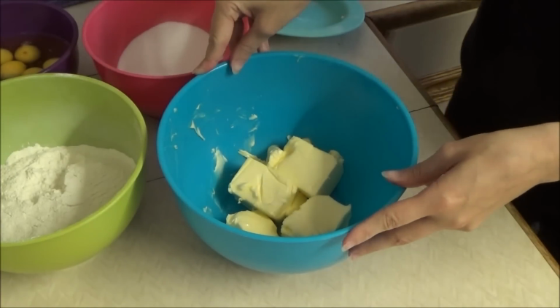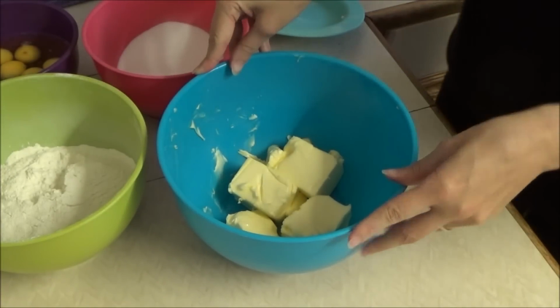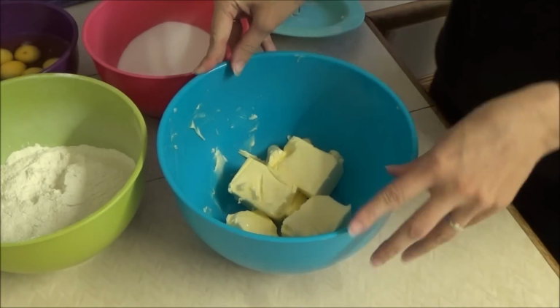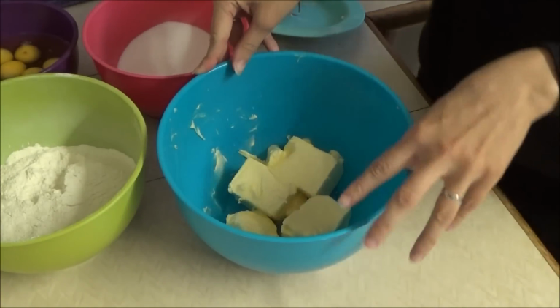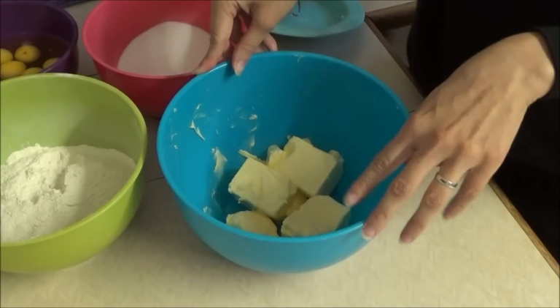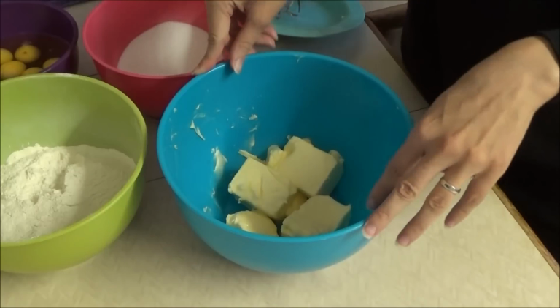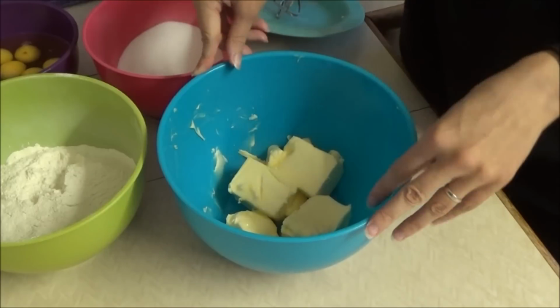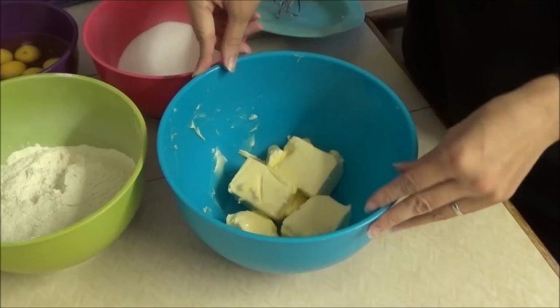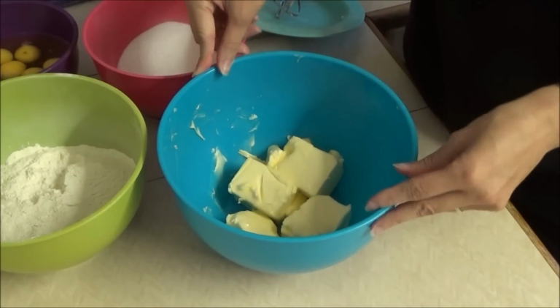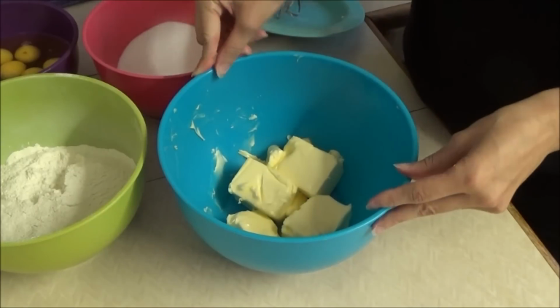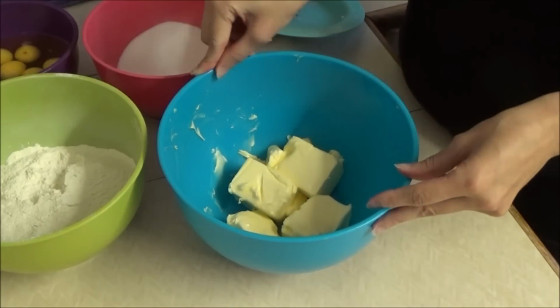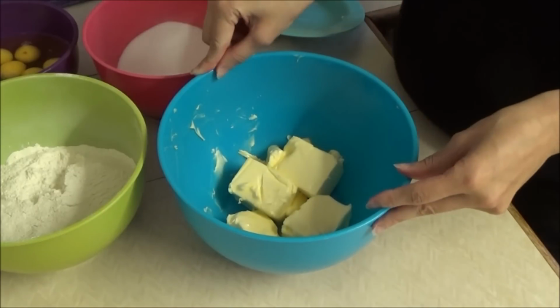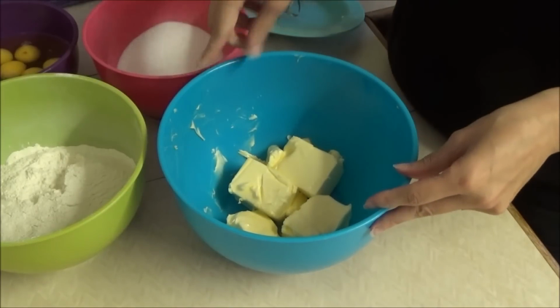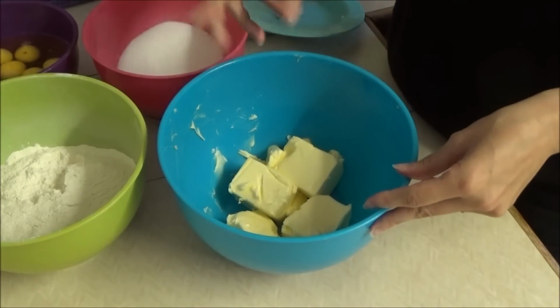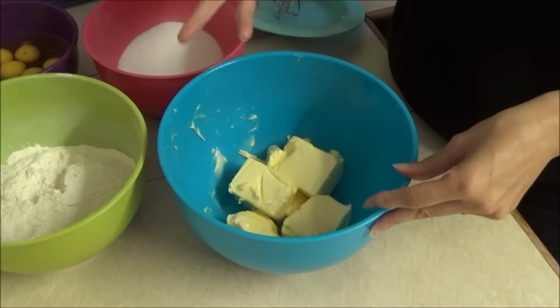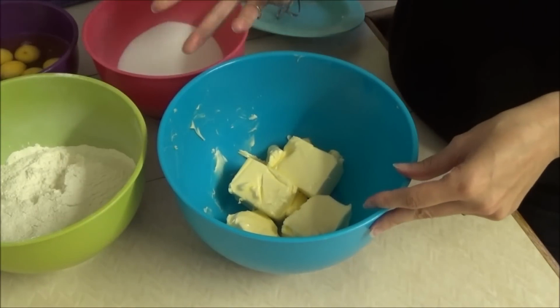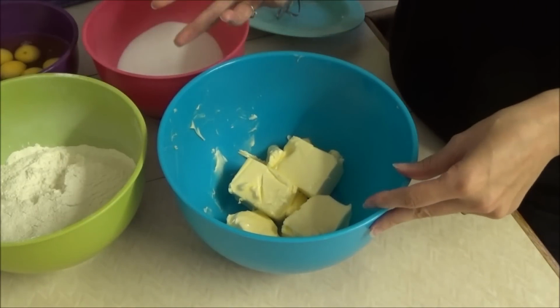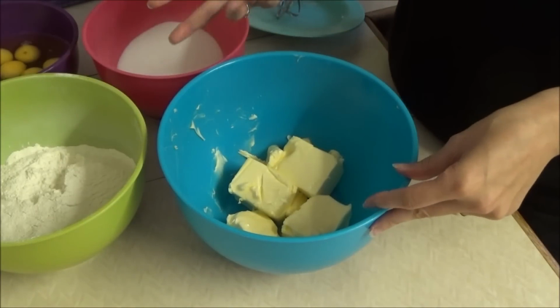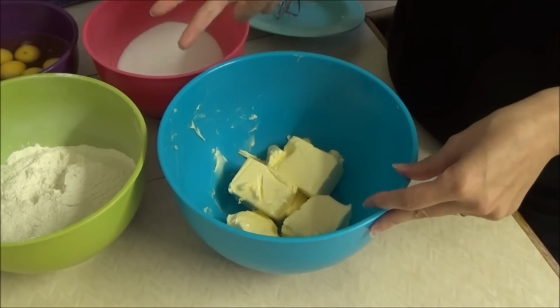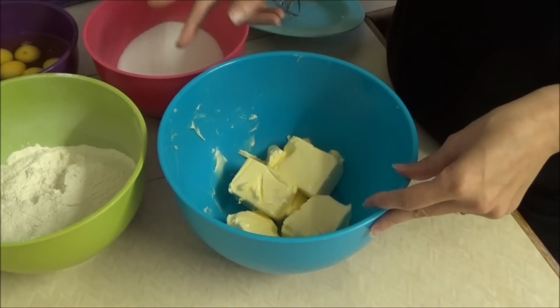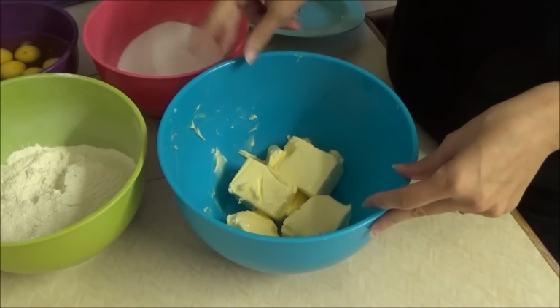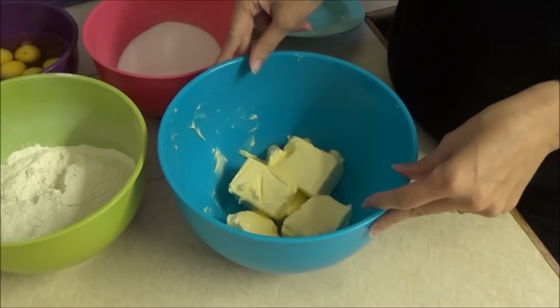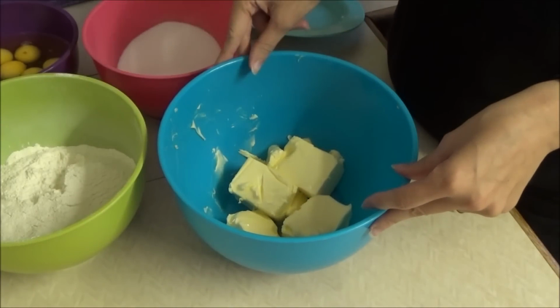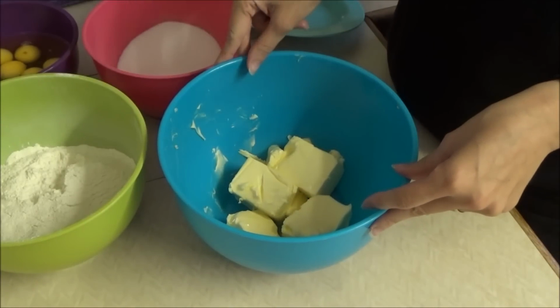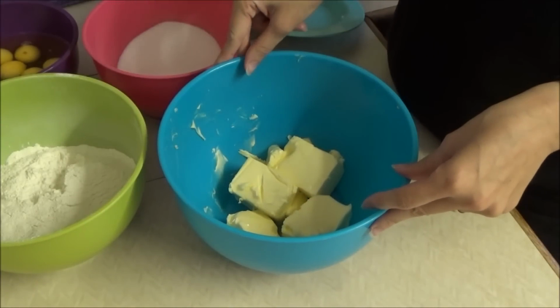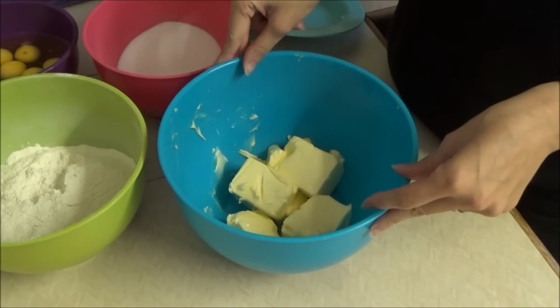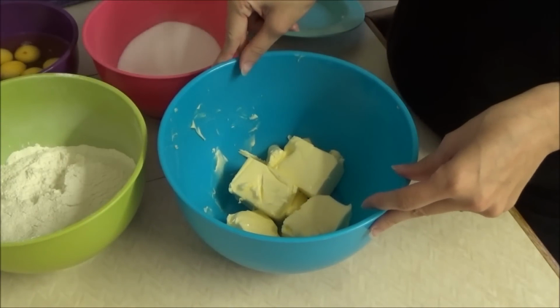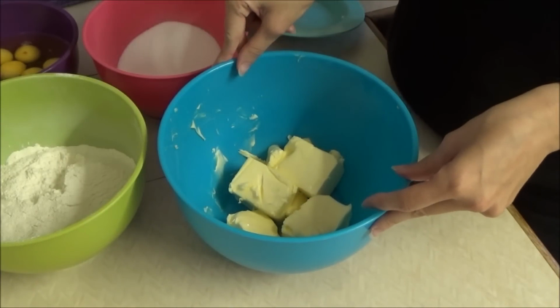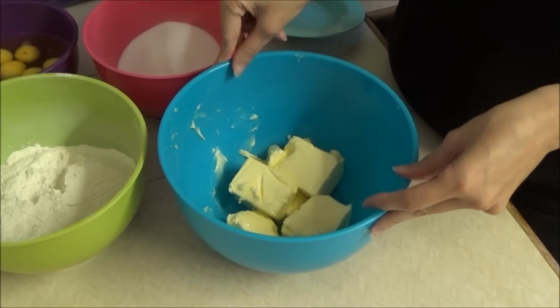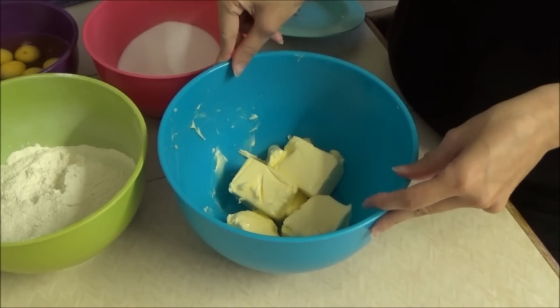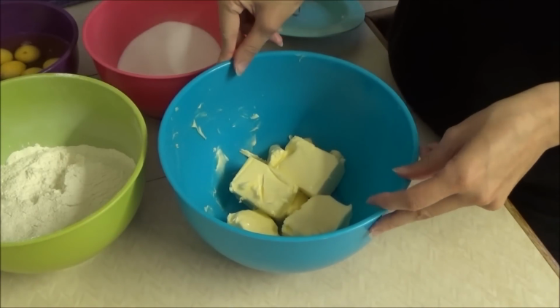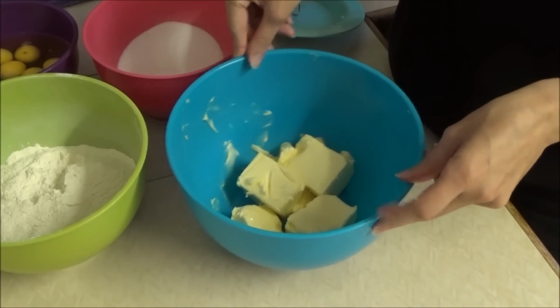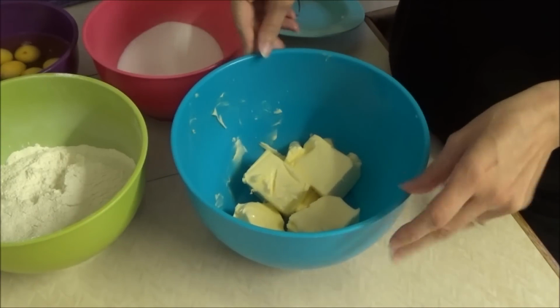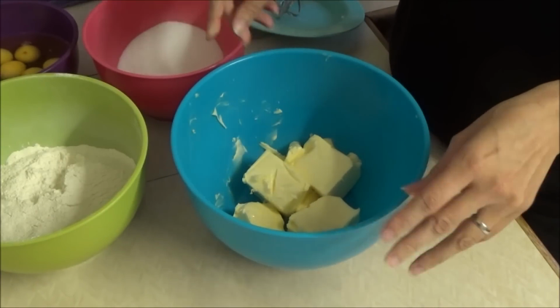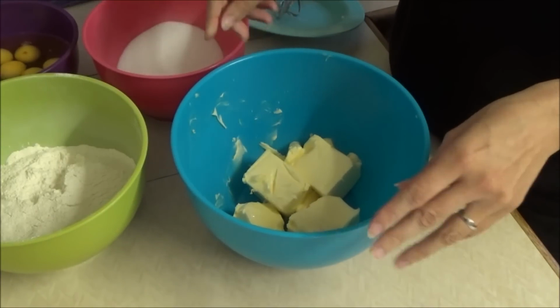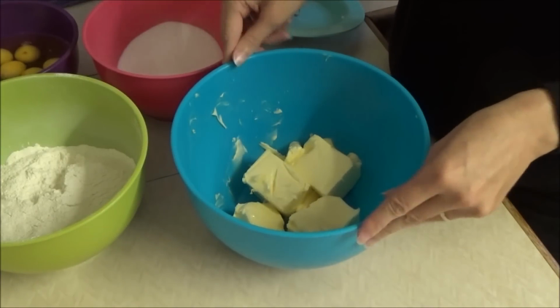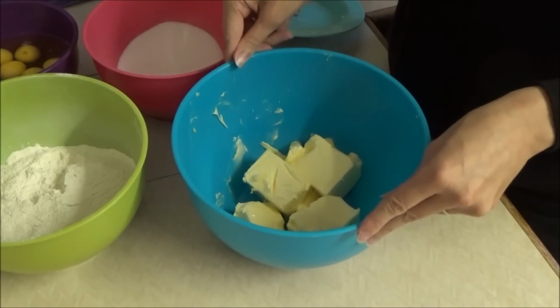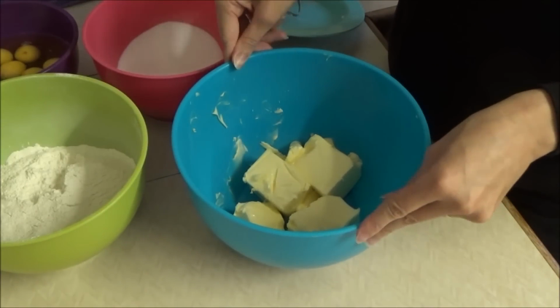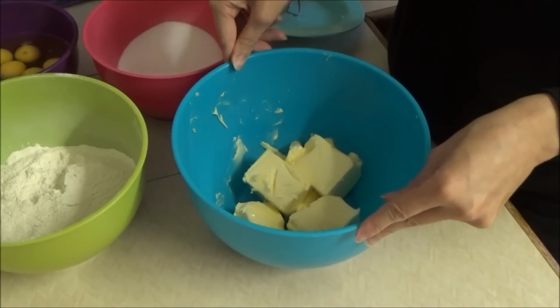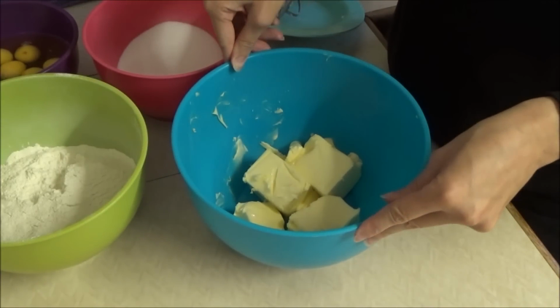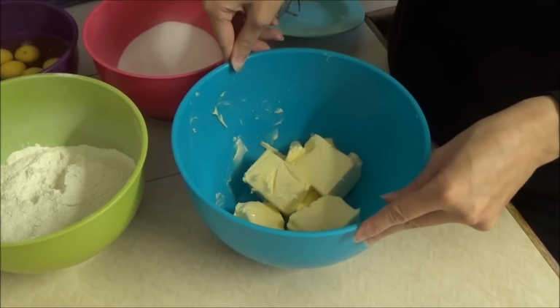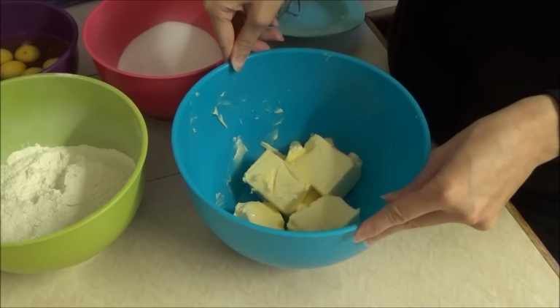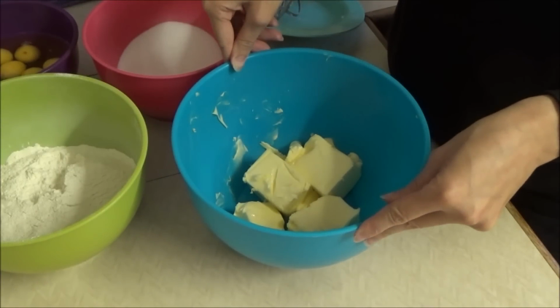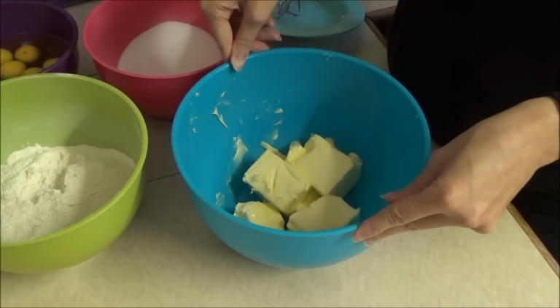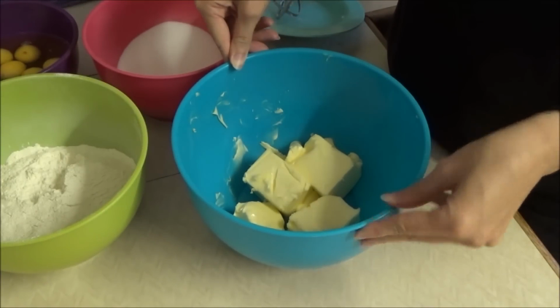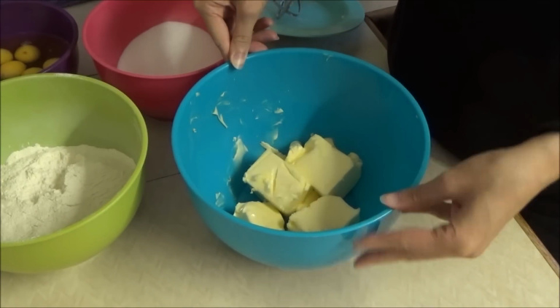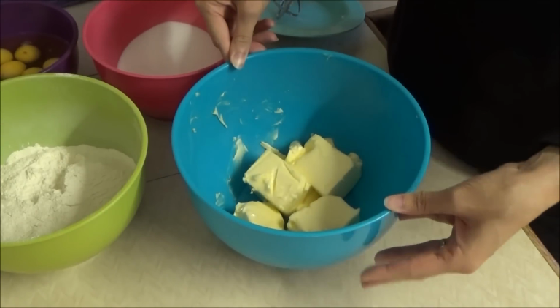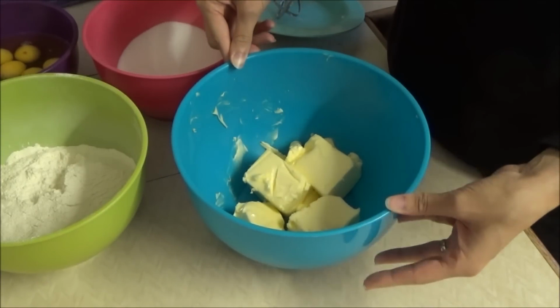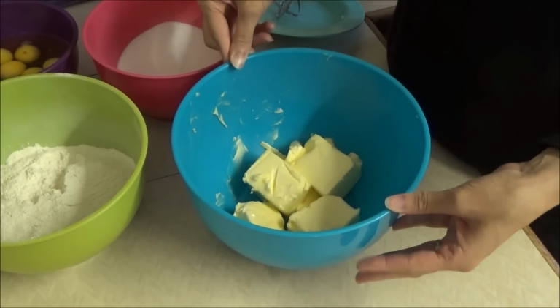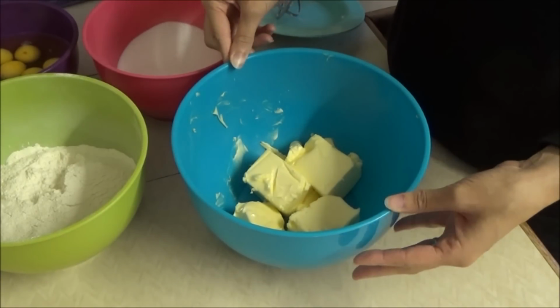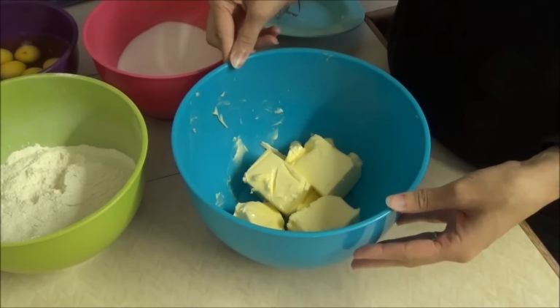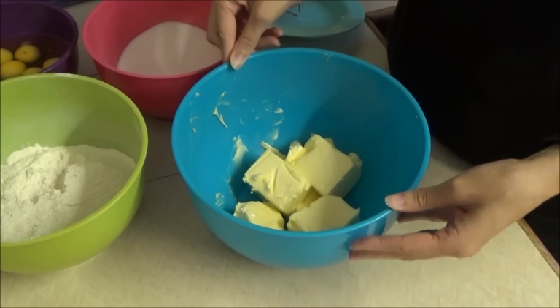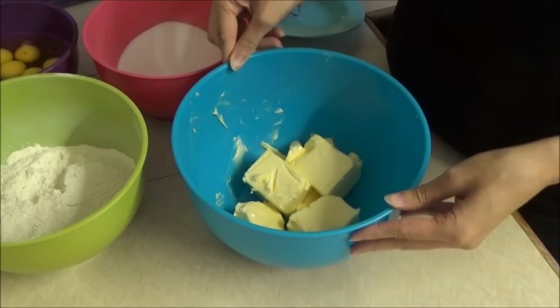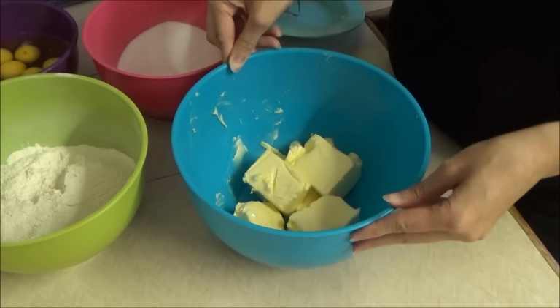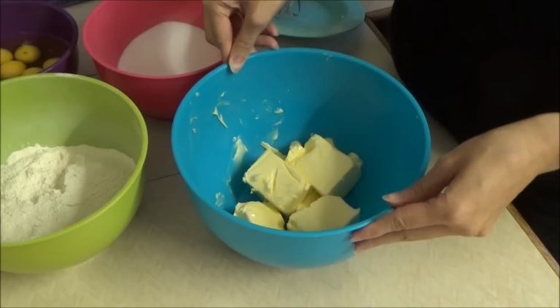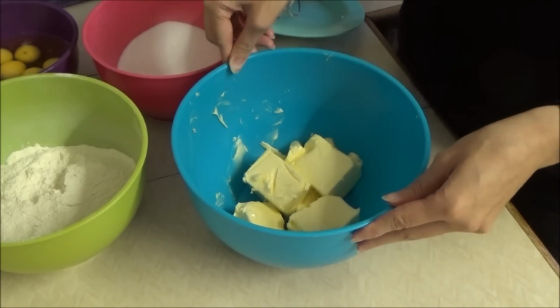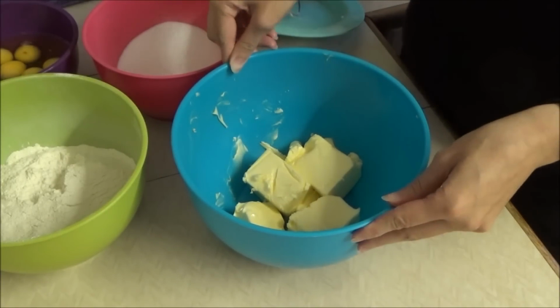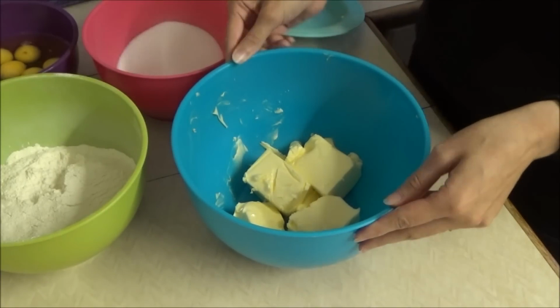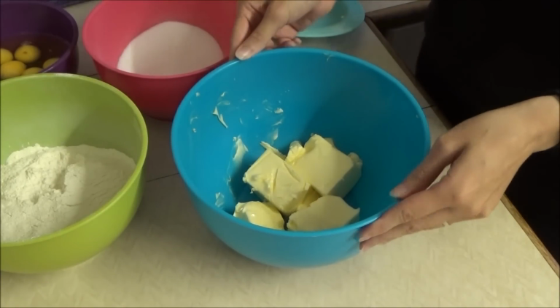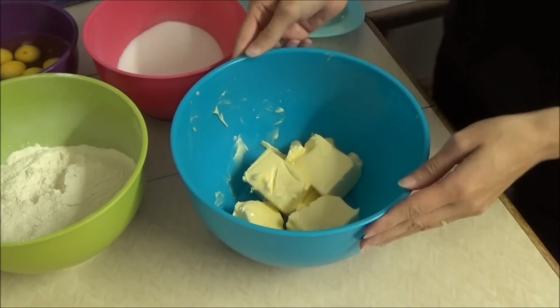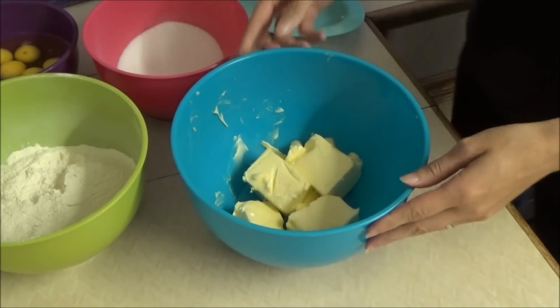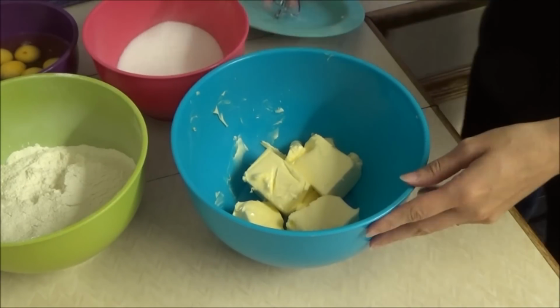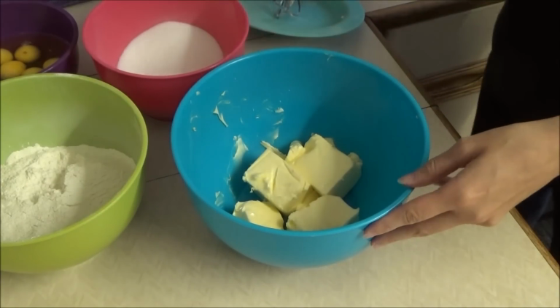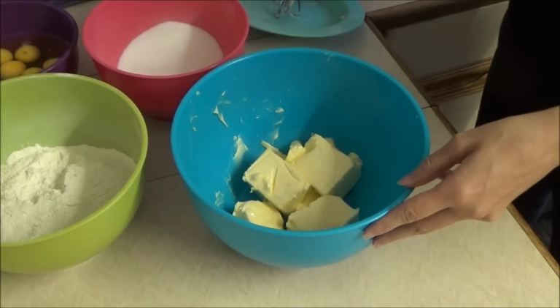After that, after it's baked, I'm going to freeze it and decorate the day before I need it. So here we go.